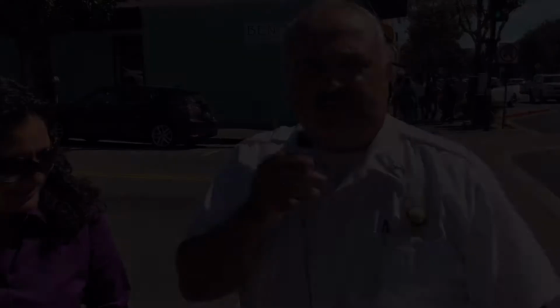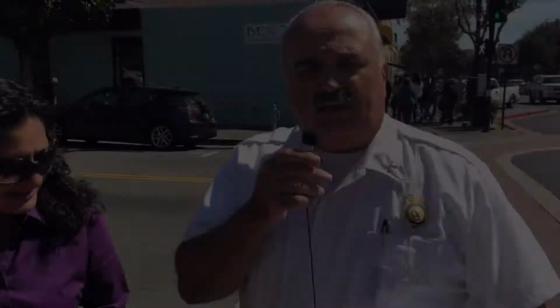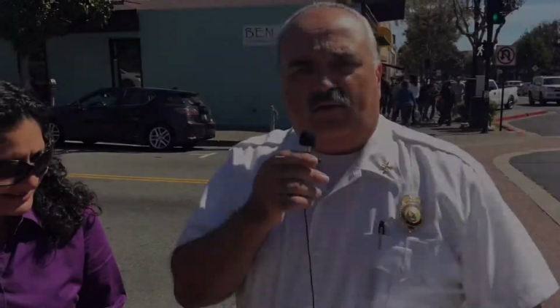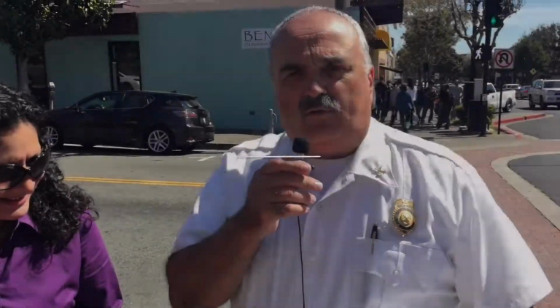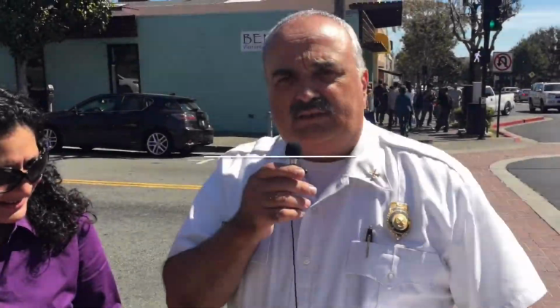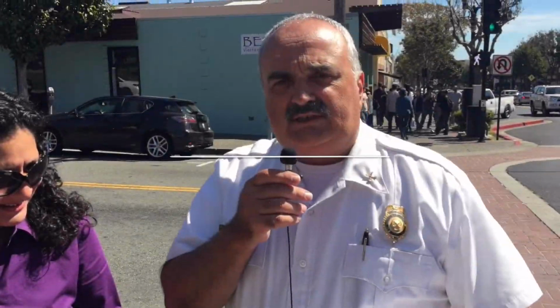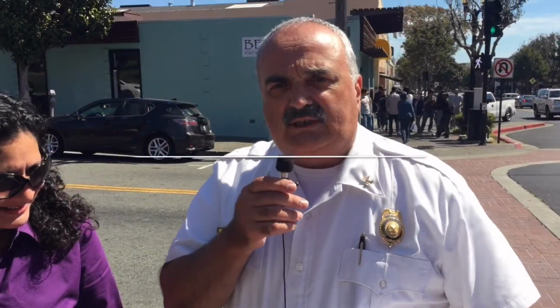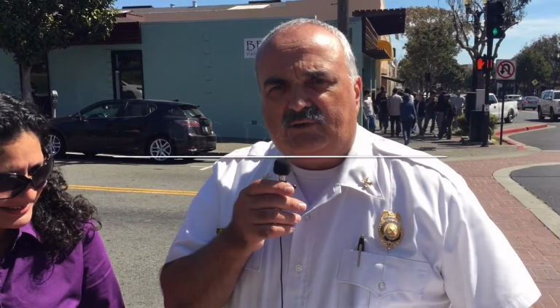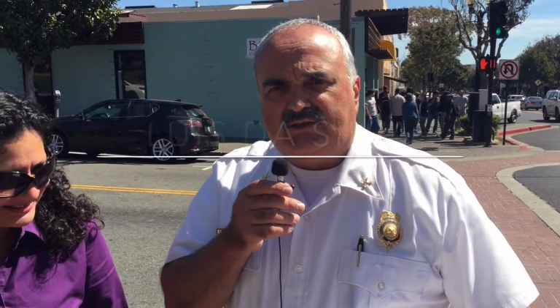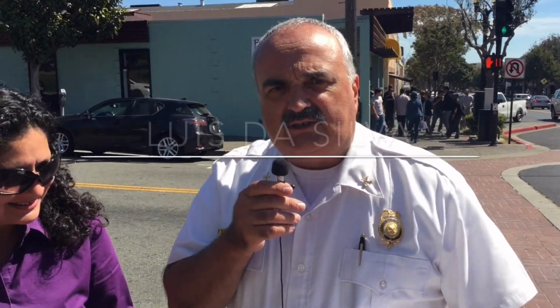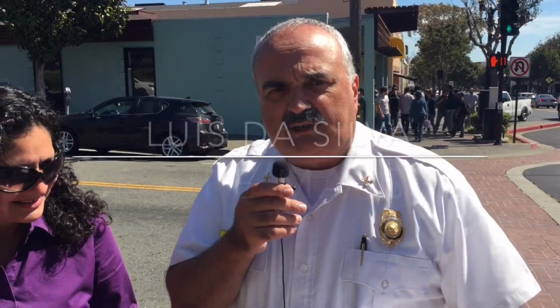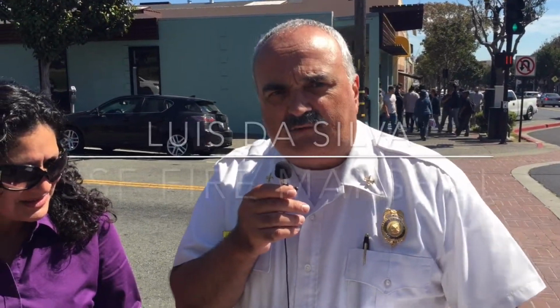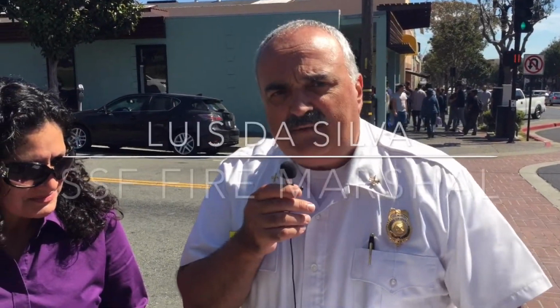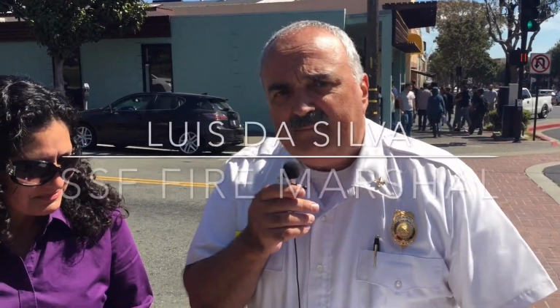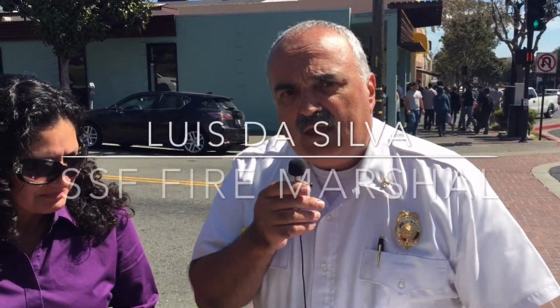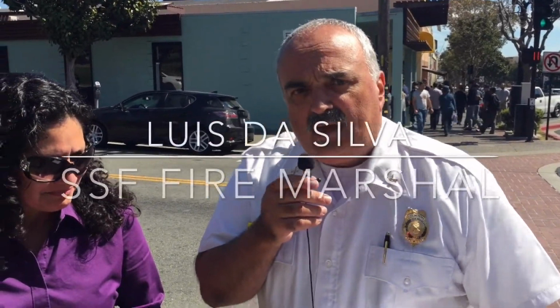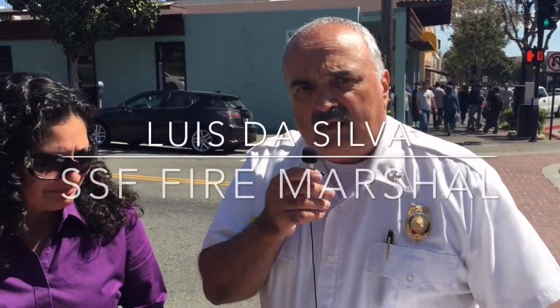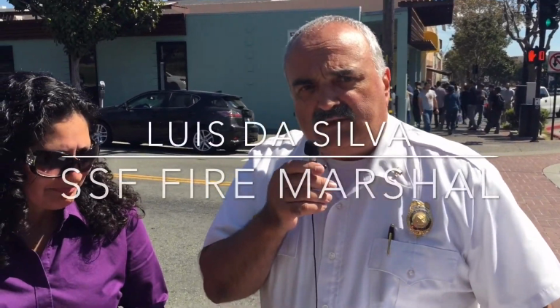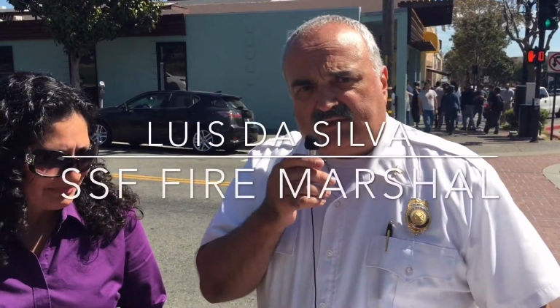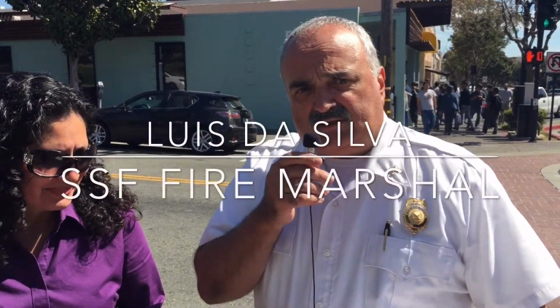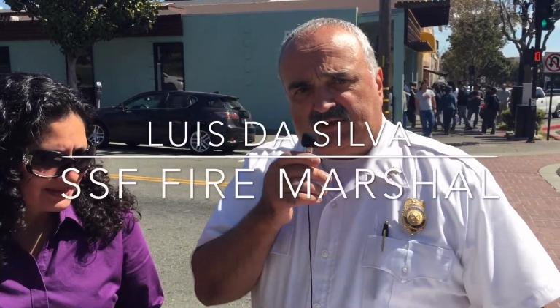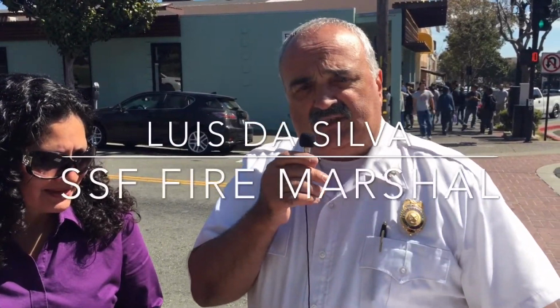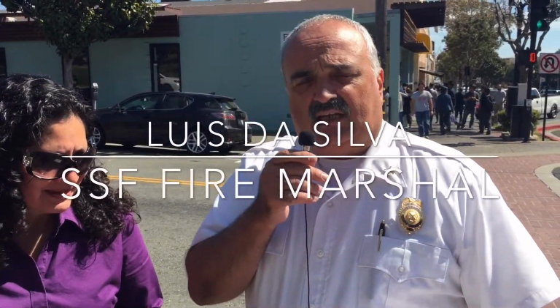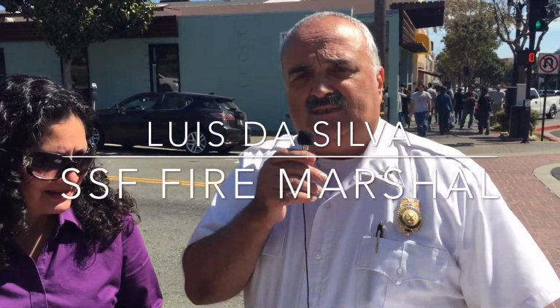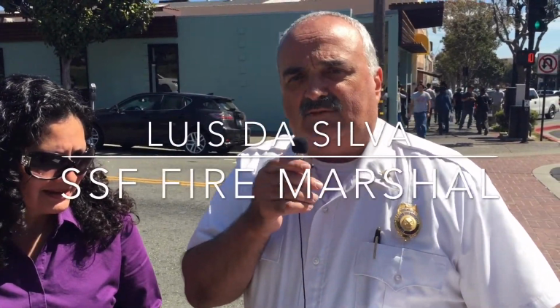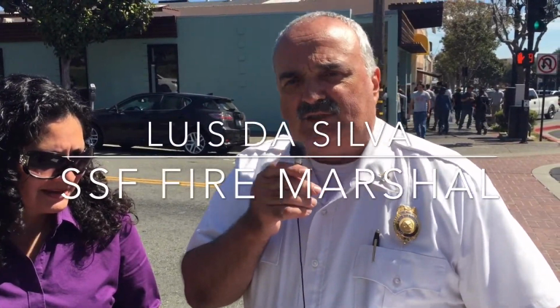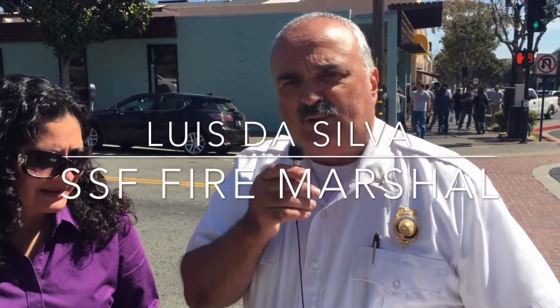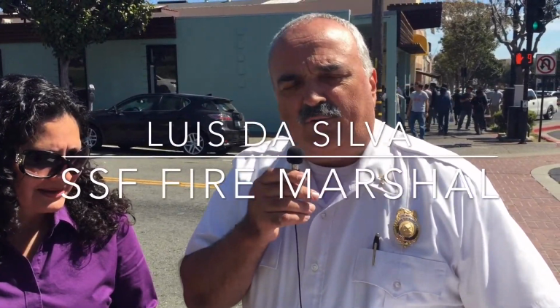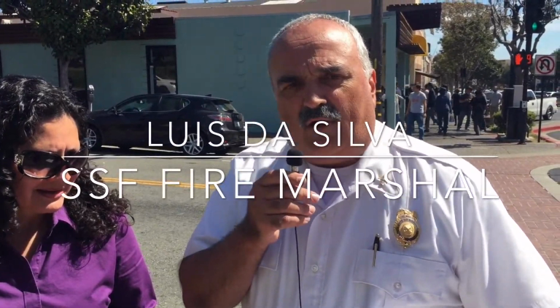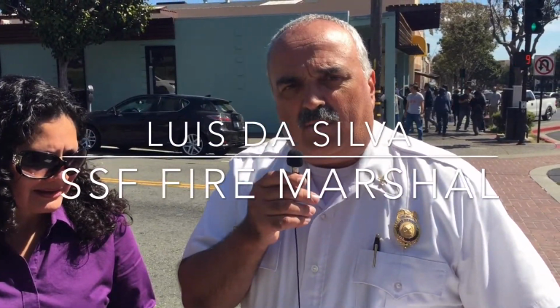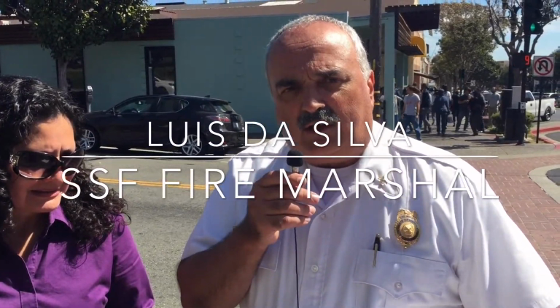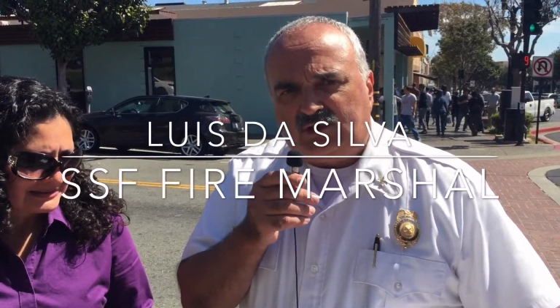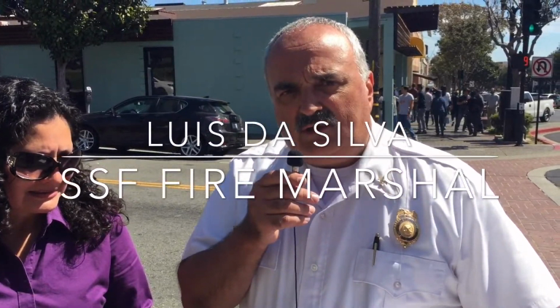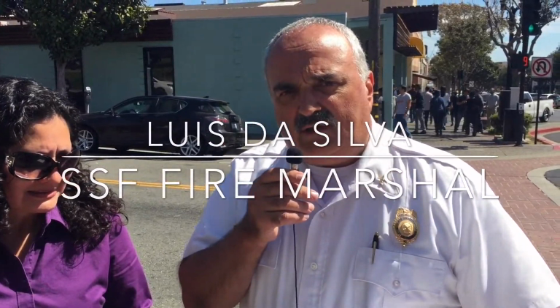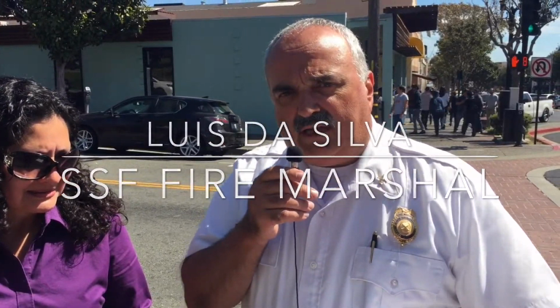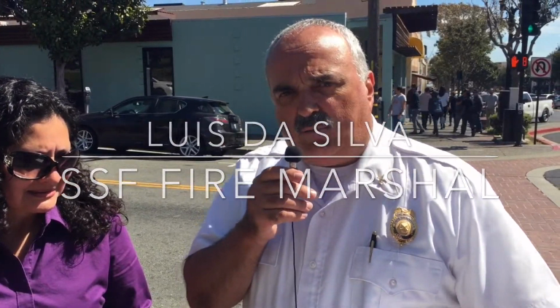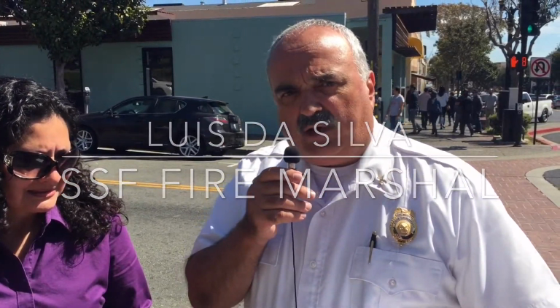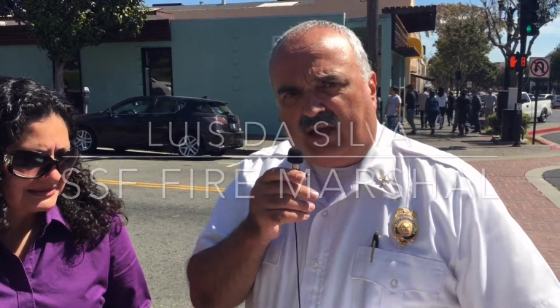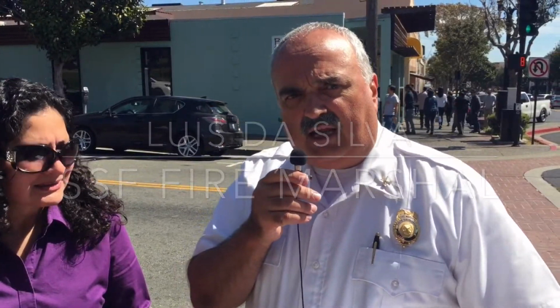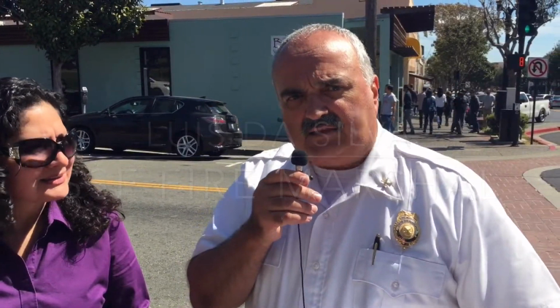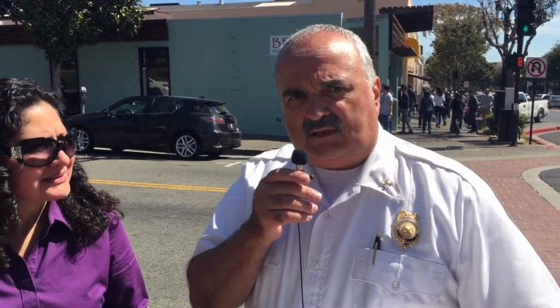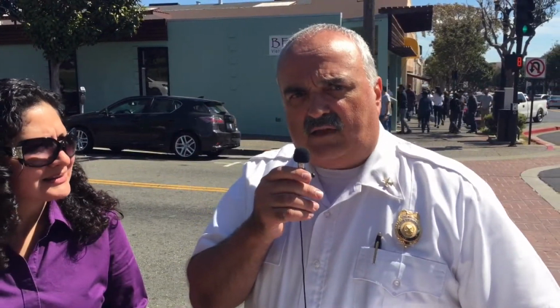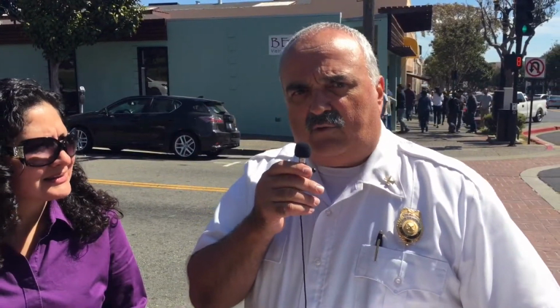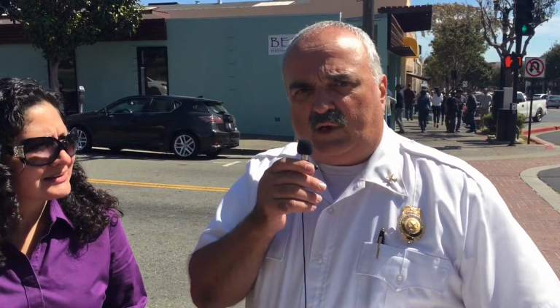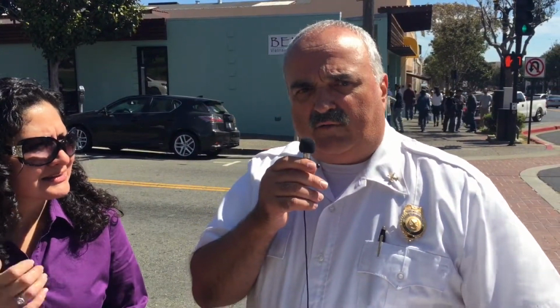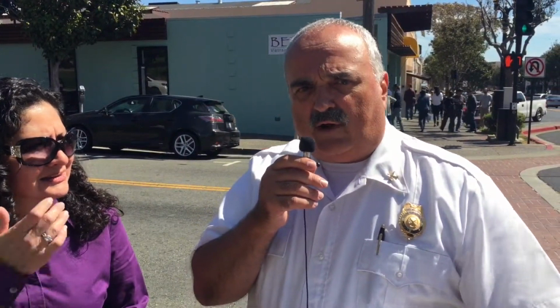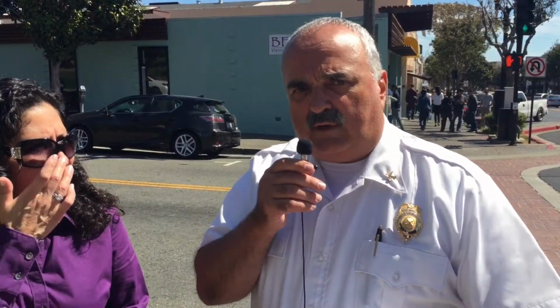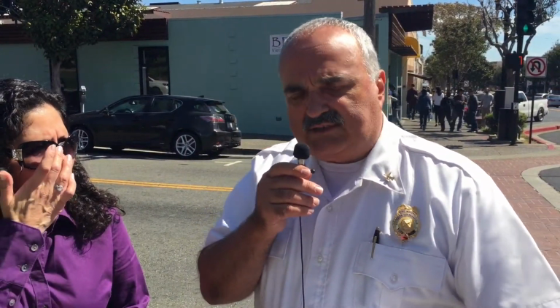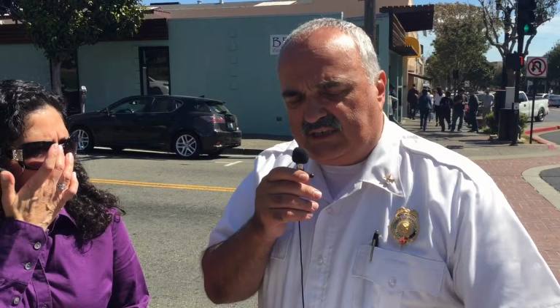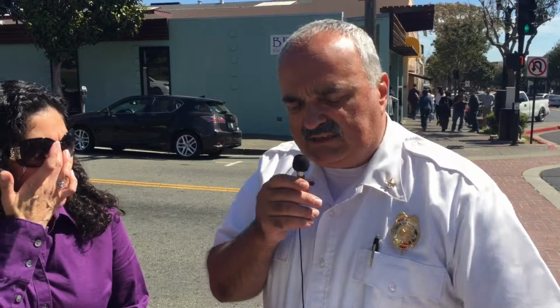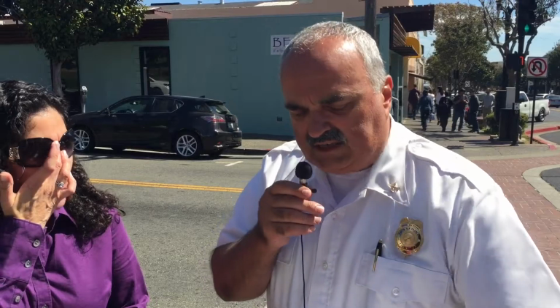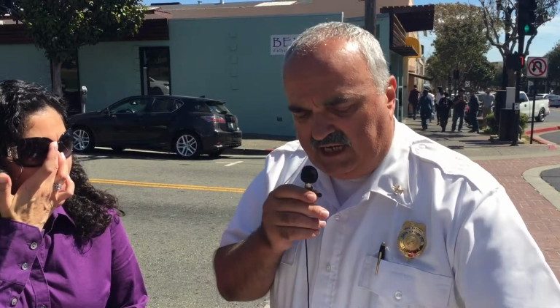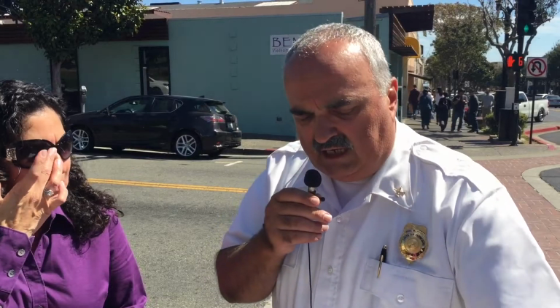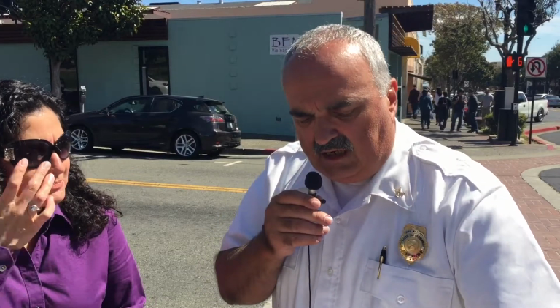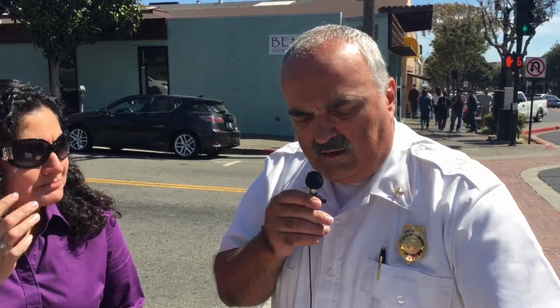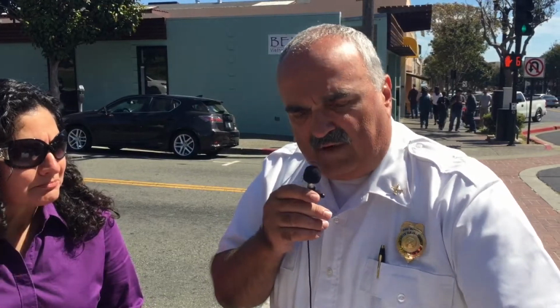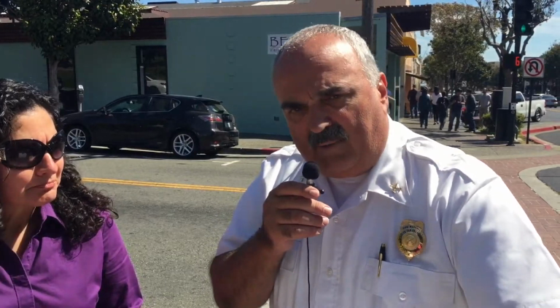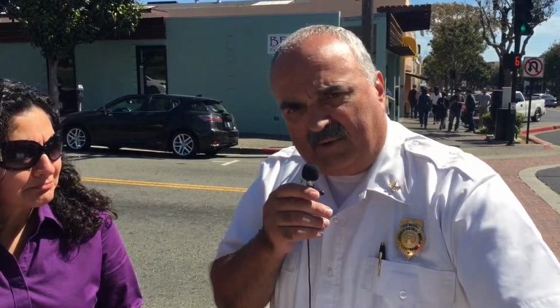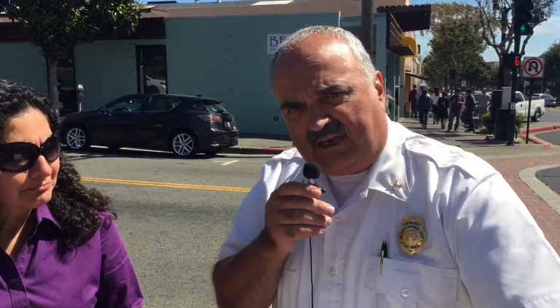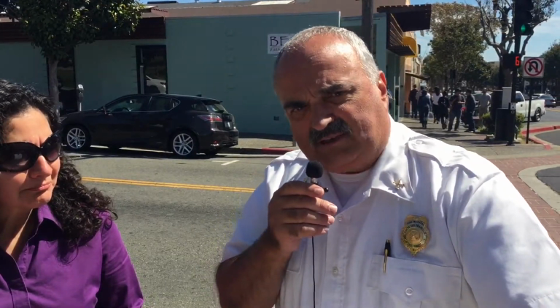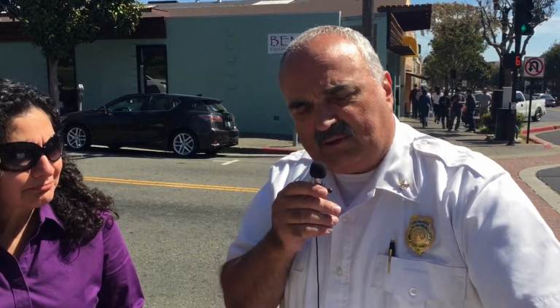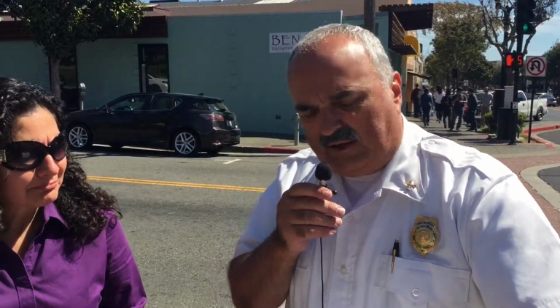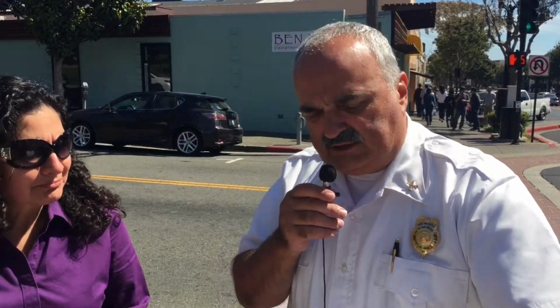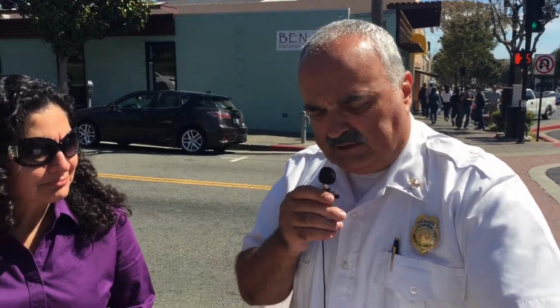Hello, this is Louis De Silva, the South San Francisco Fire Marshal, and we're going to ask another one of our residents a fire protection question.